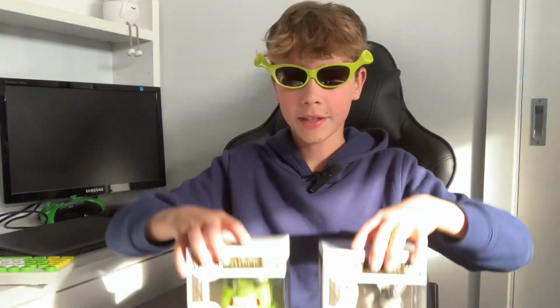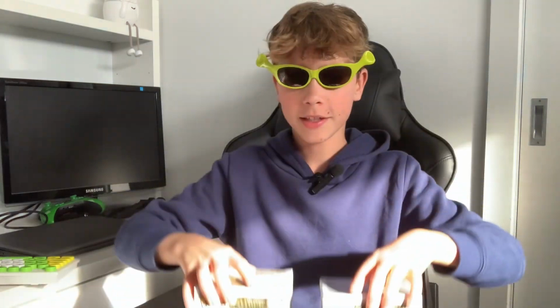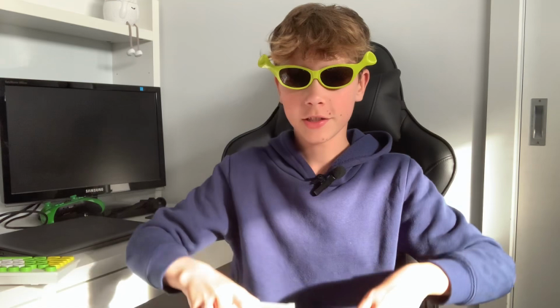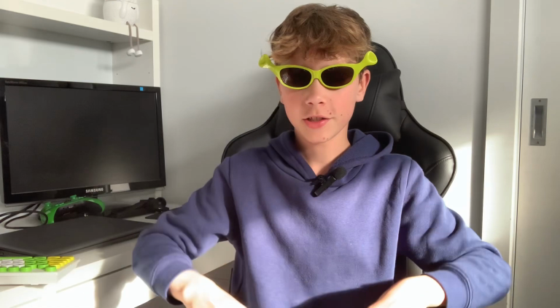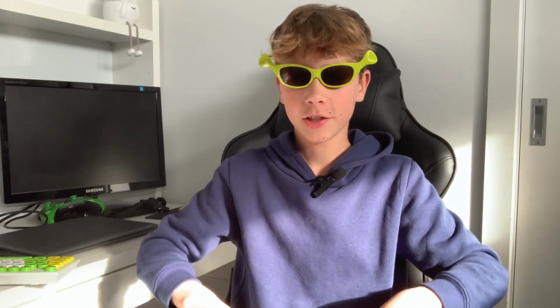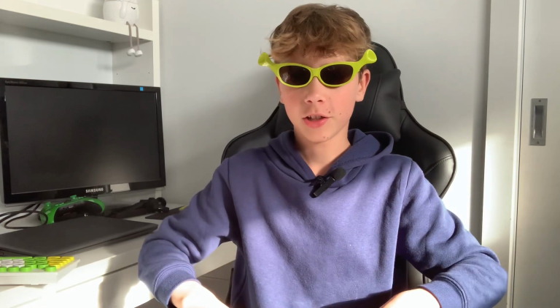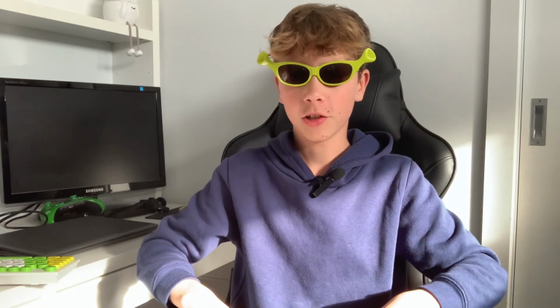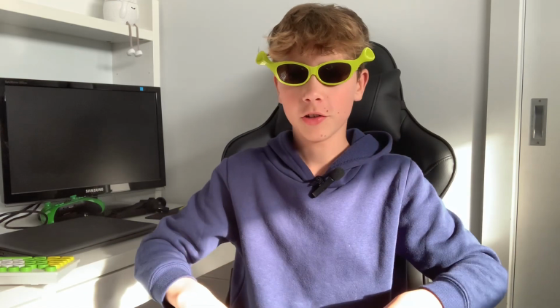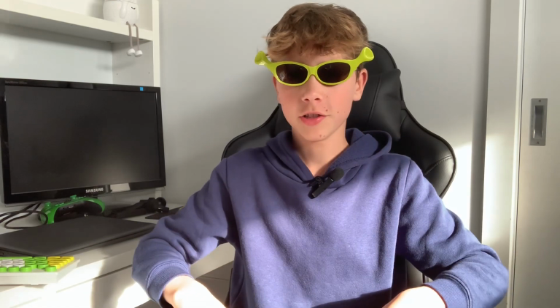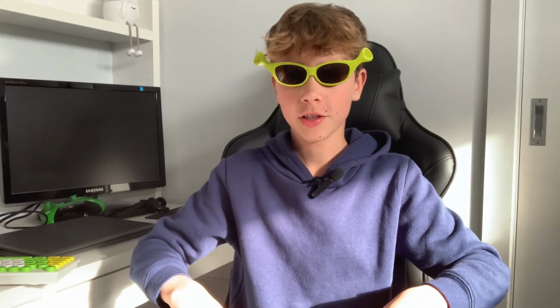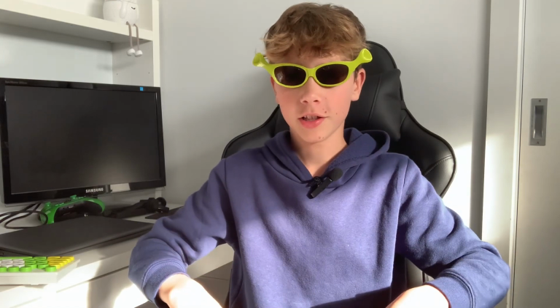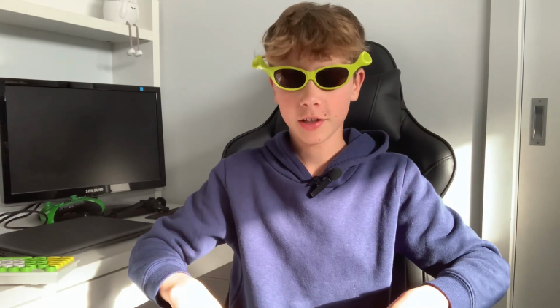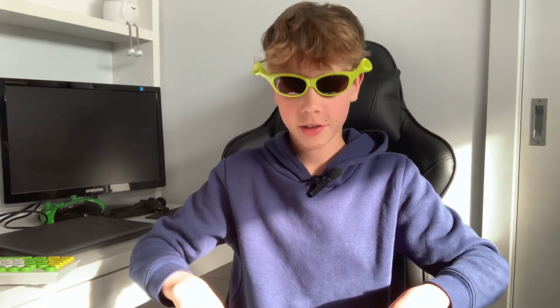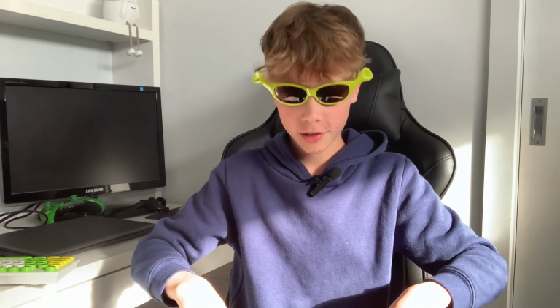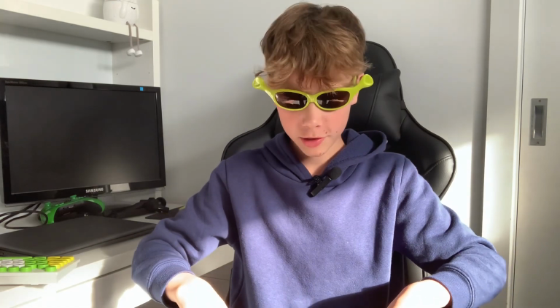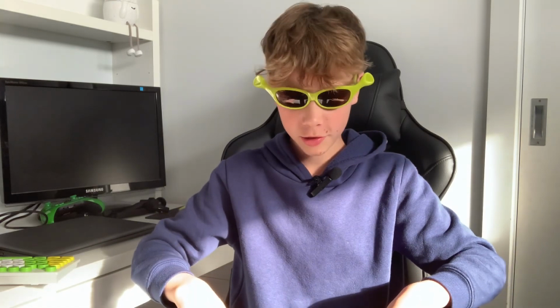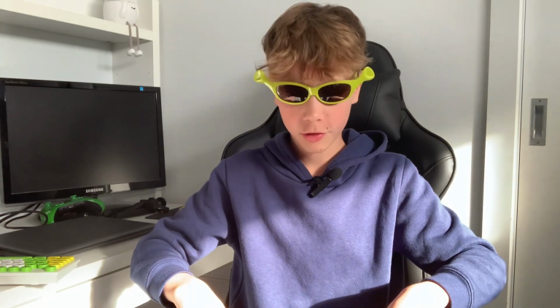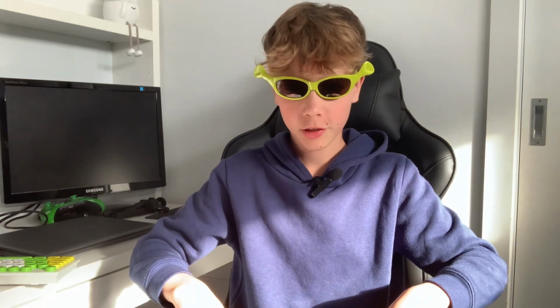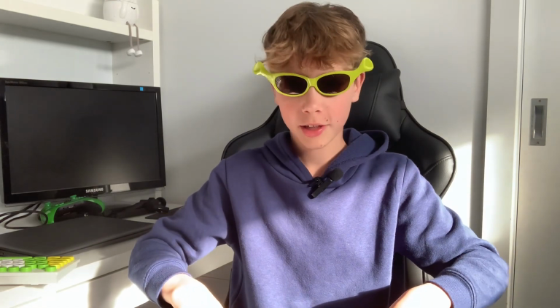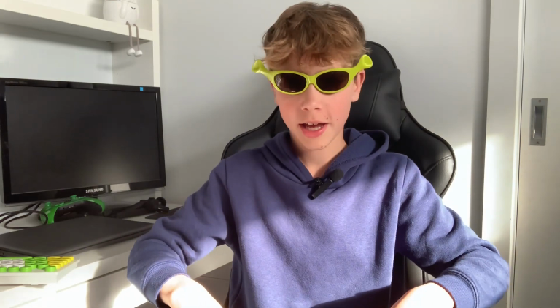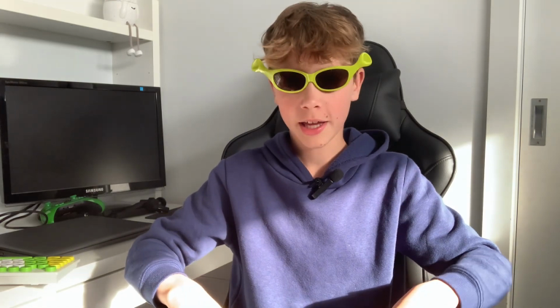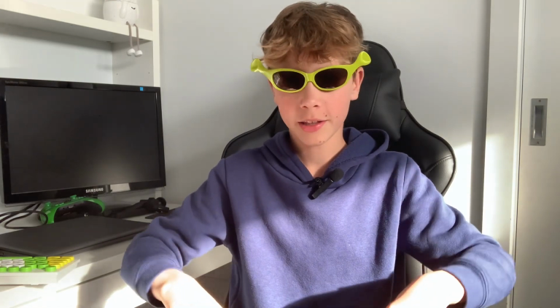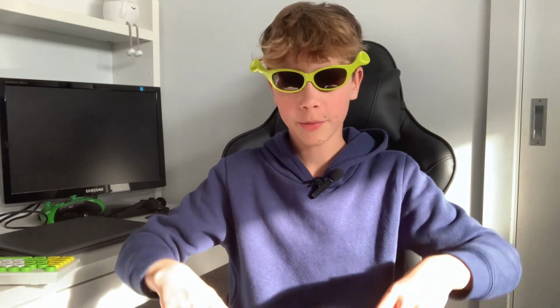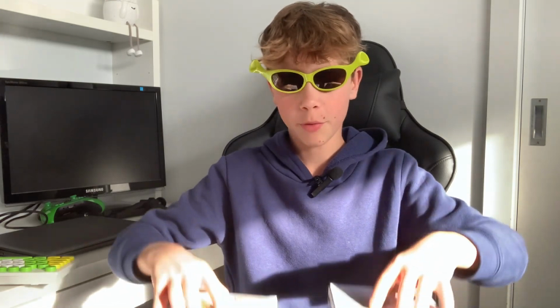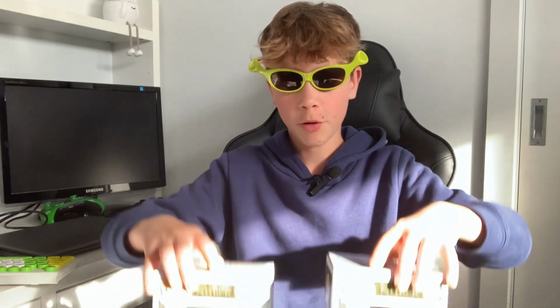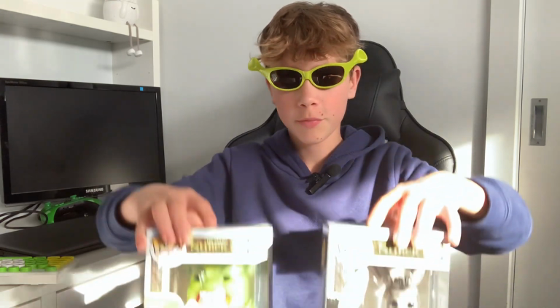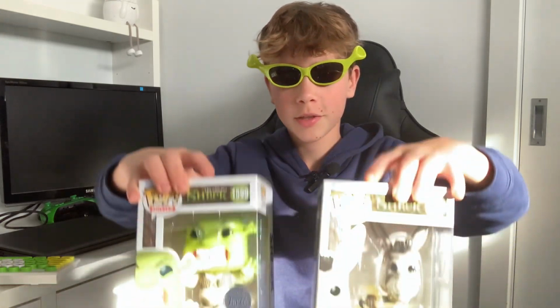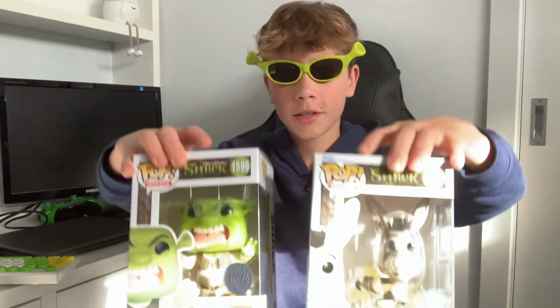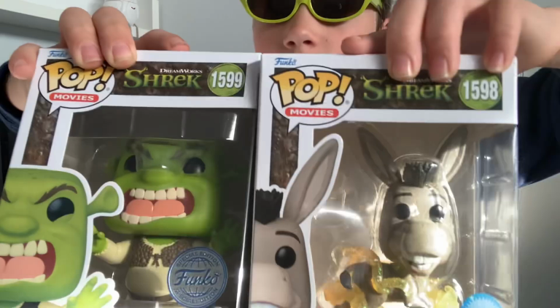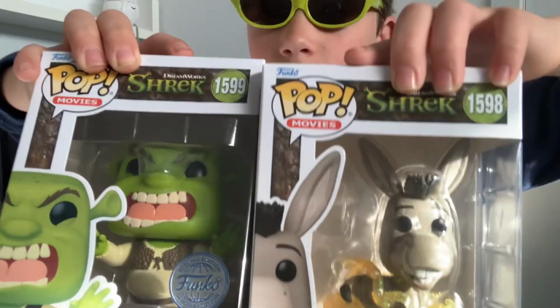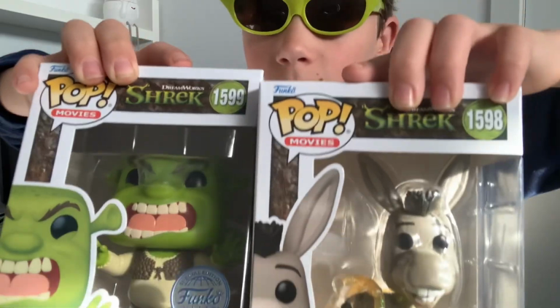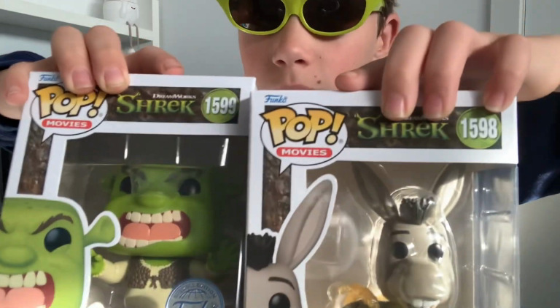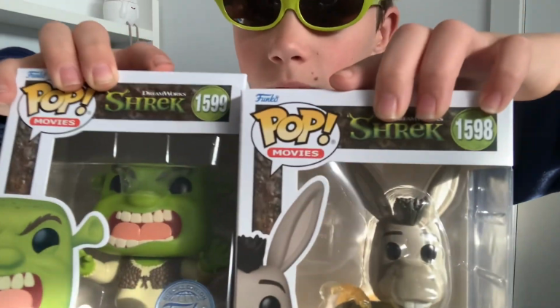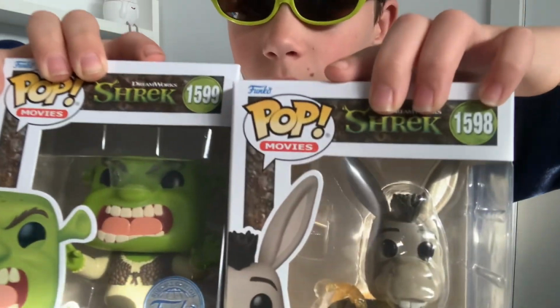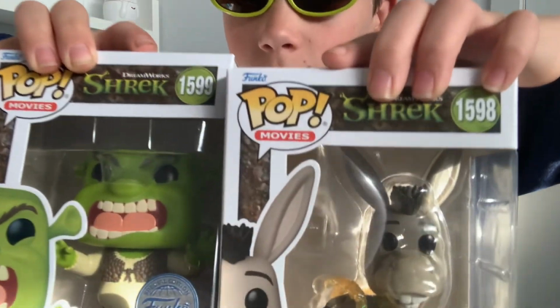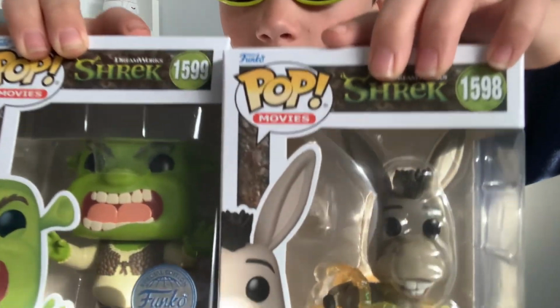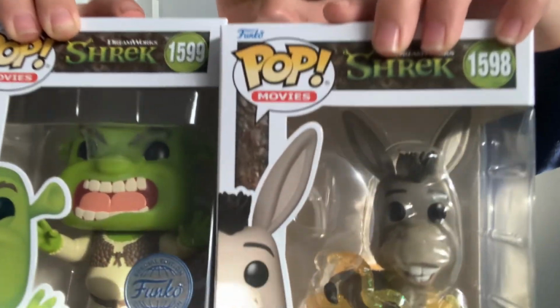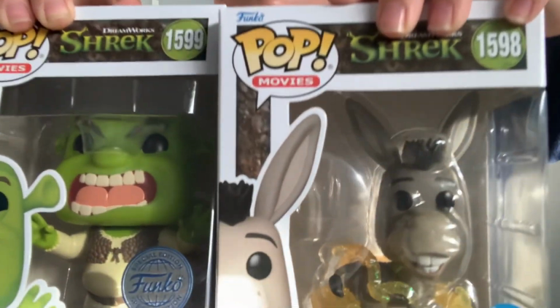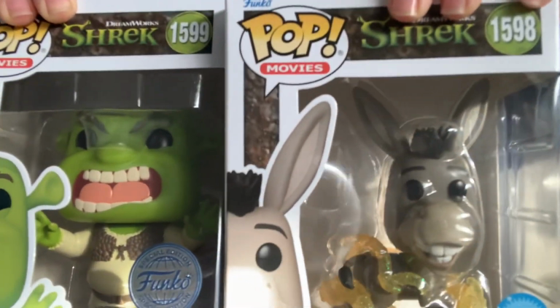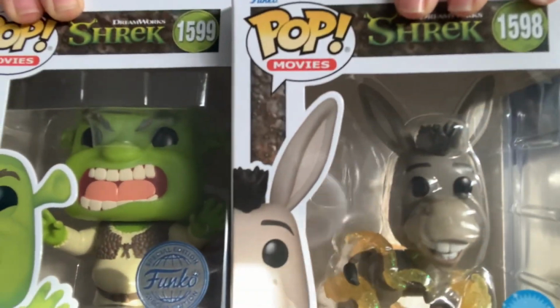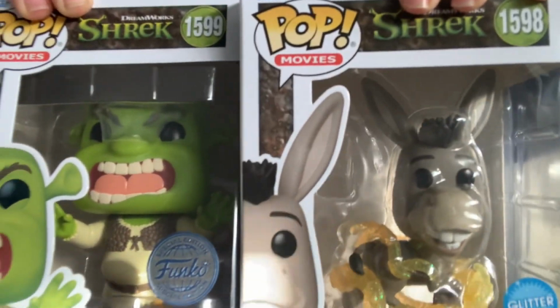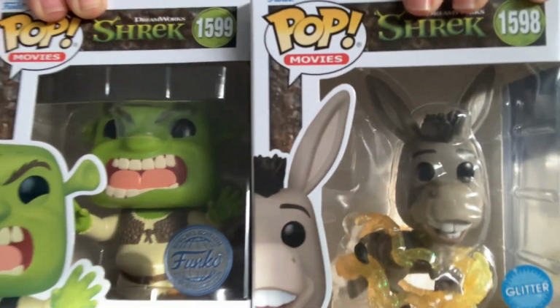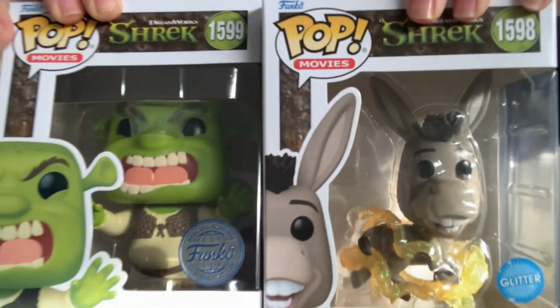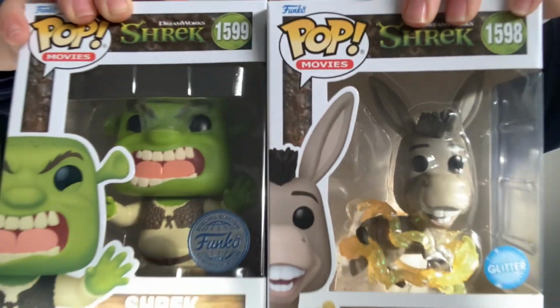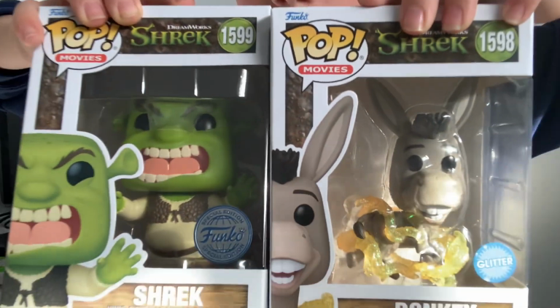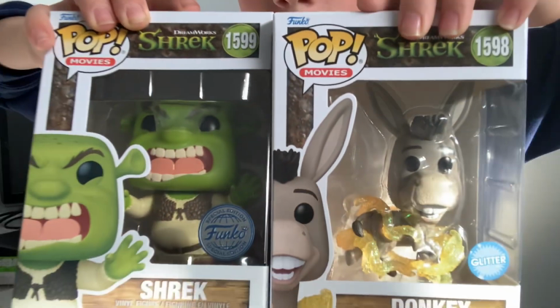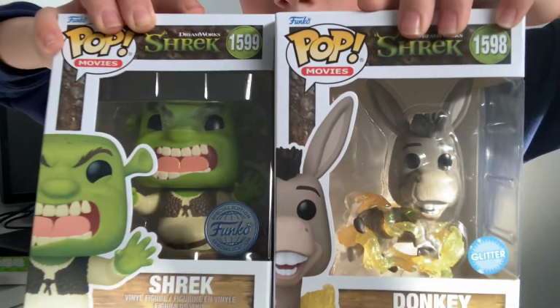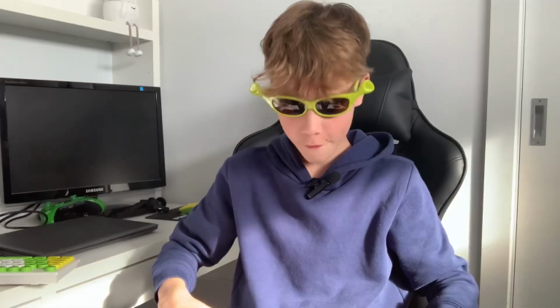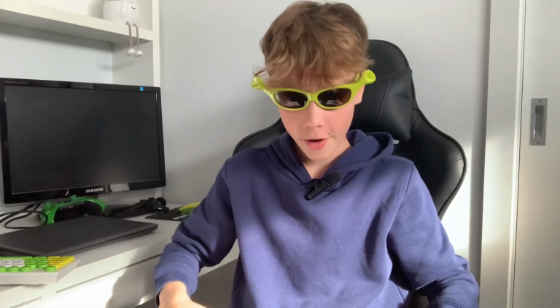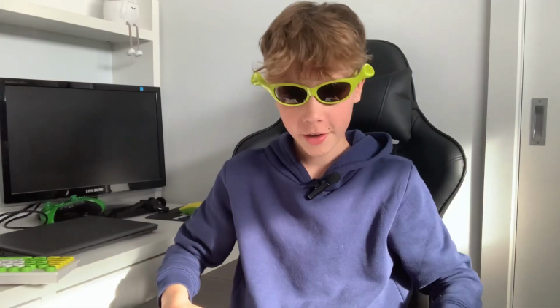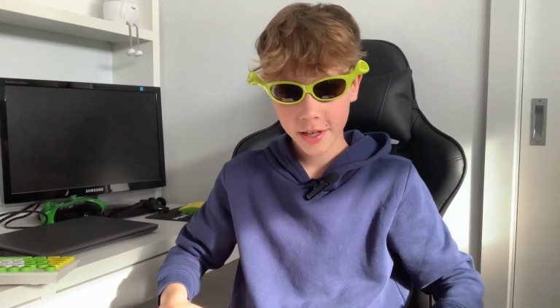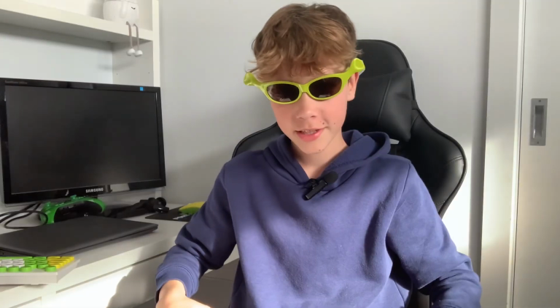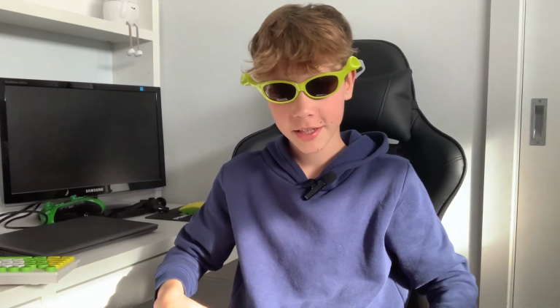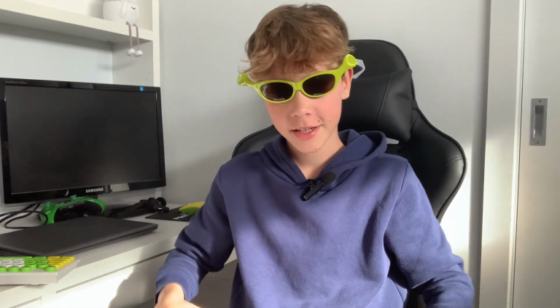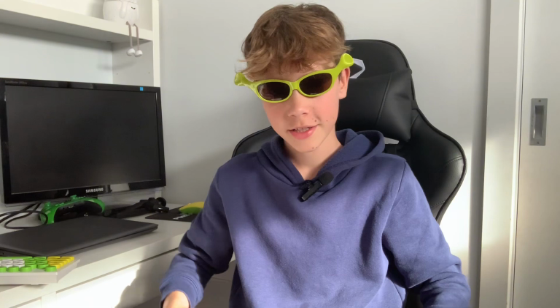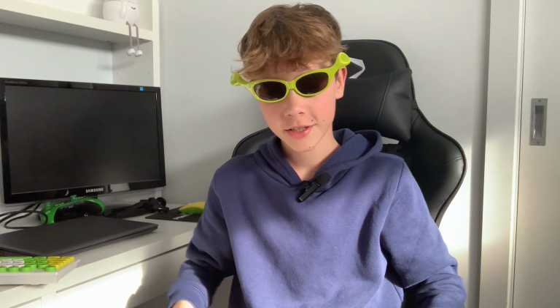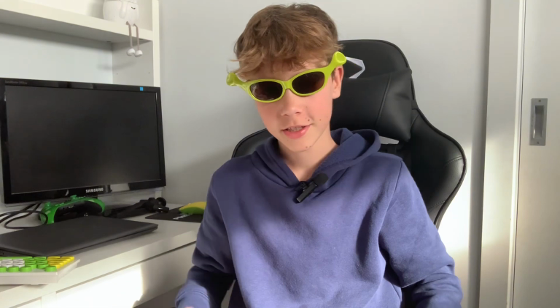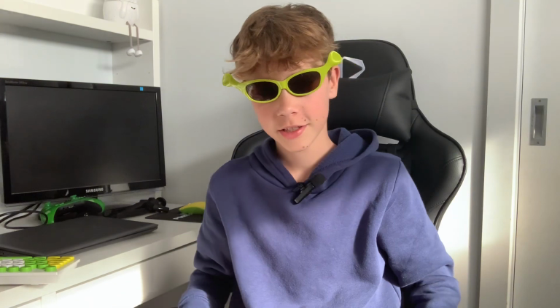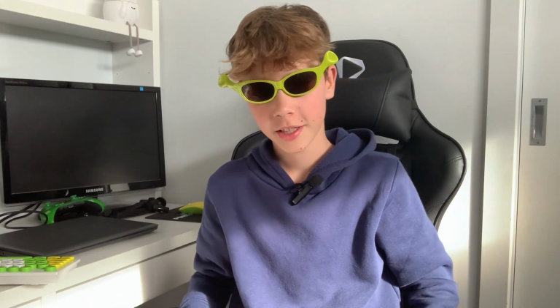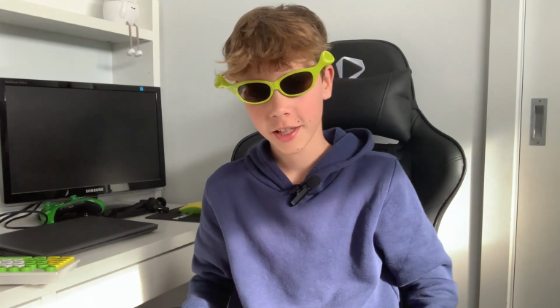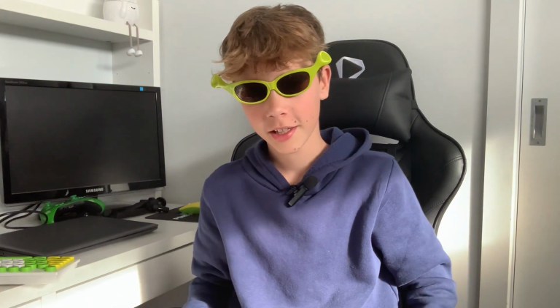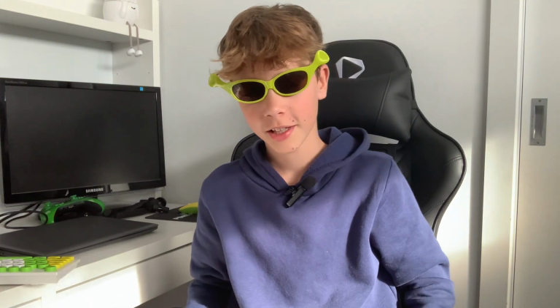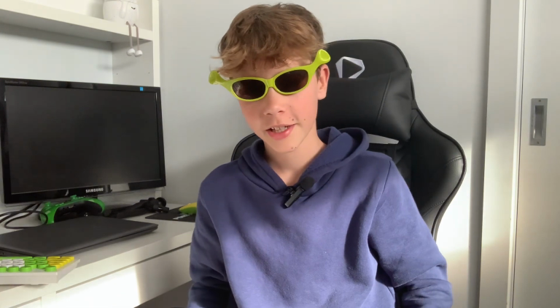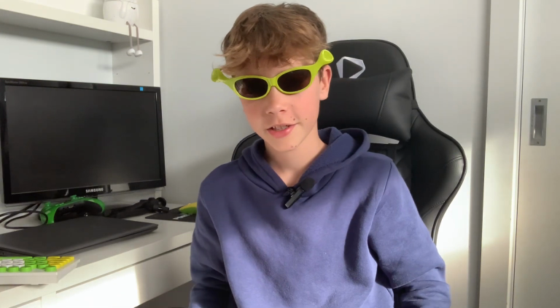This is just a closer look at the pops. Very nice additions to the collection.